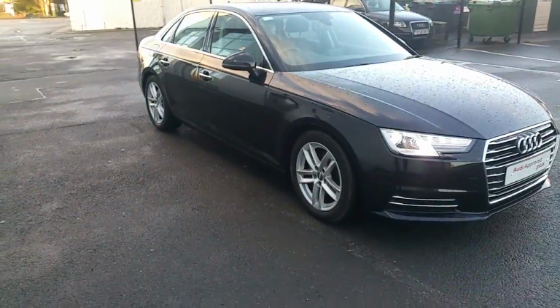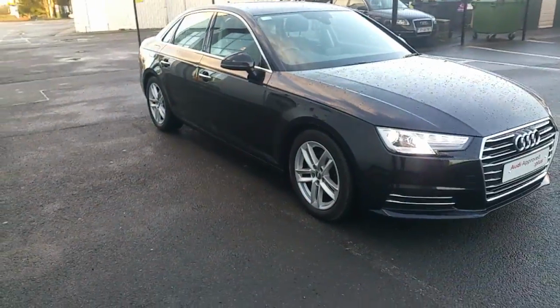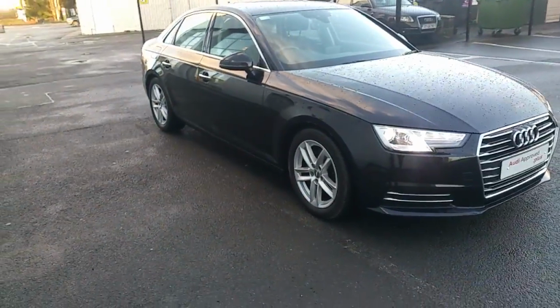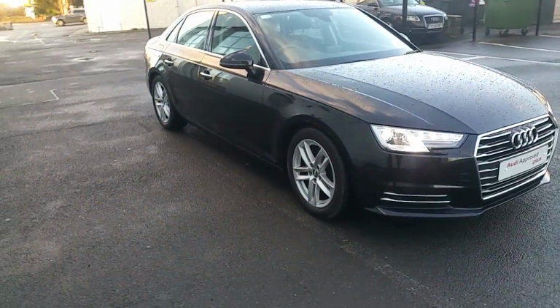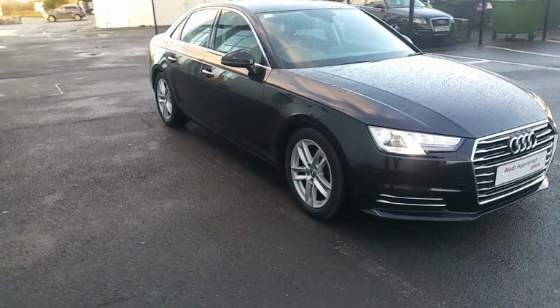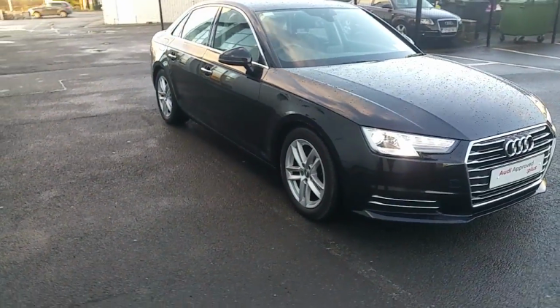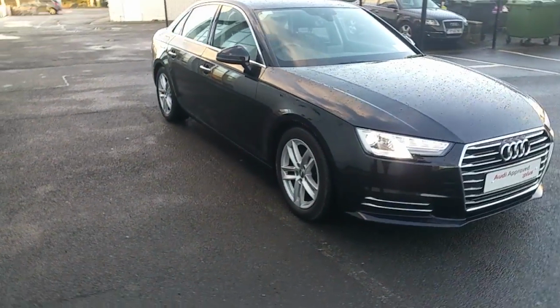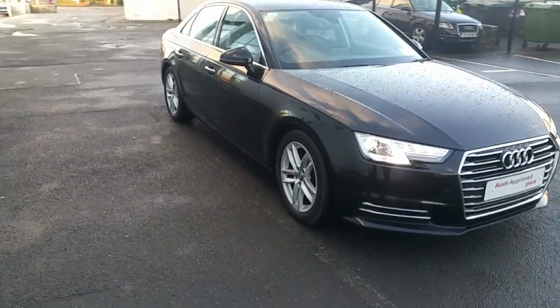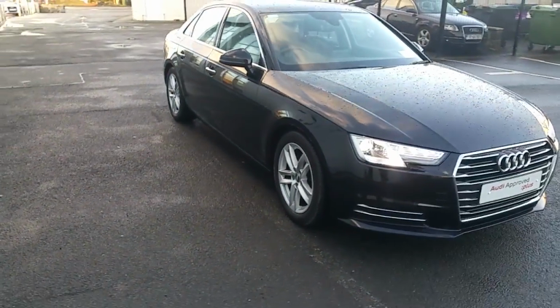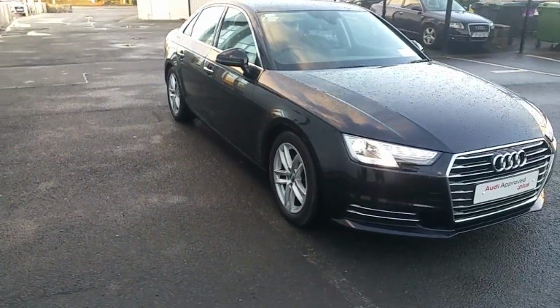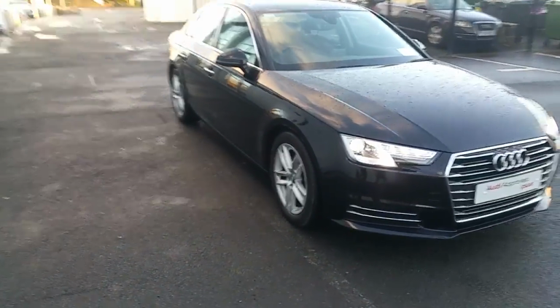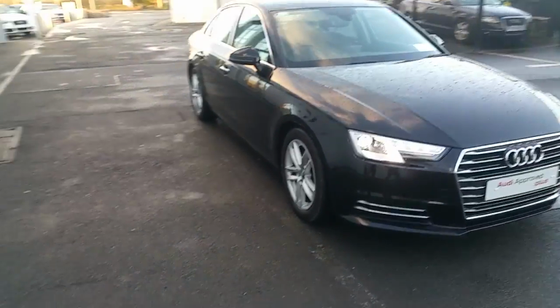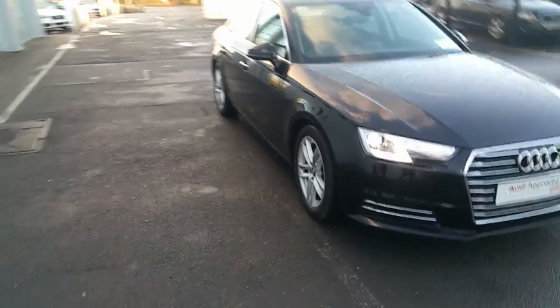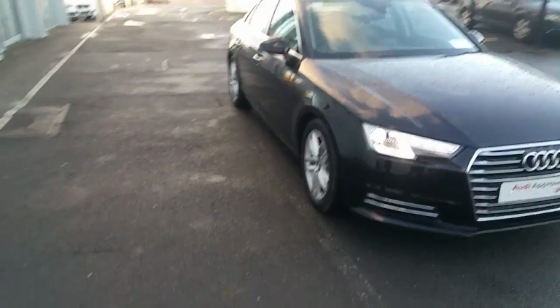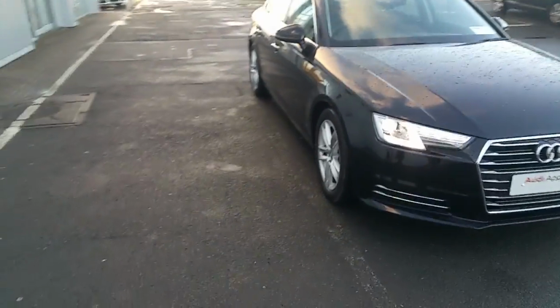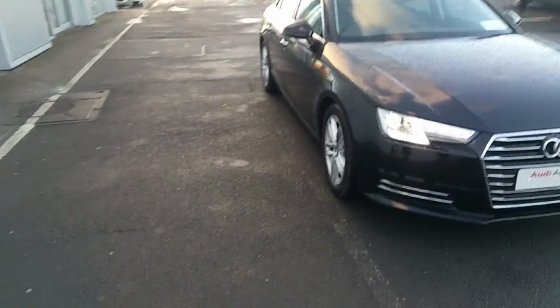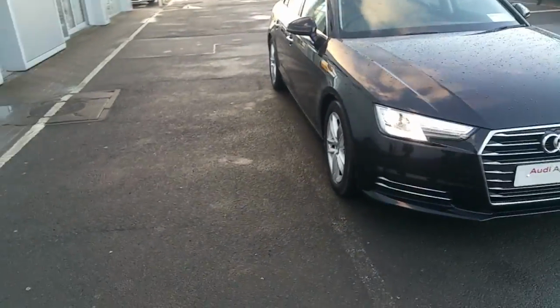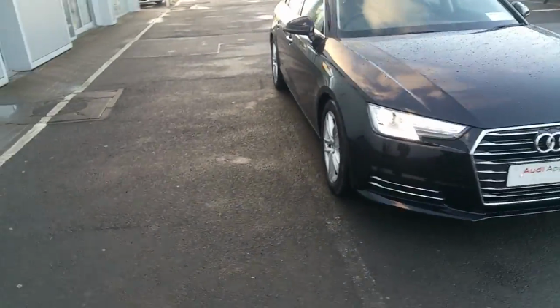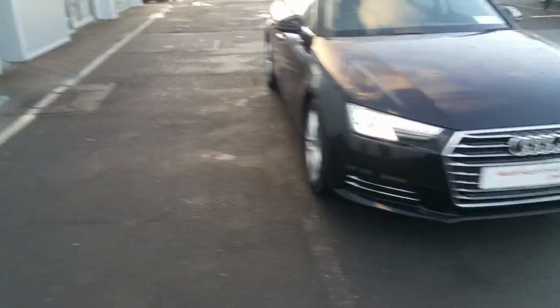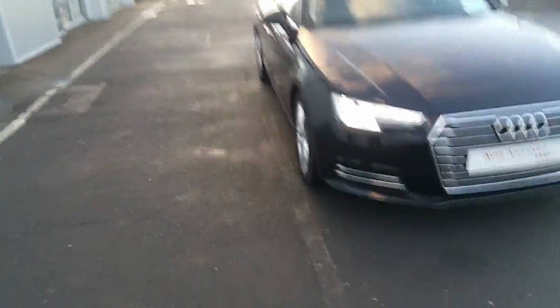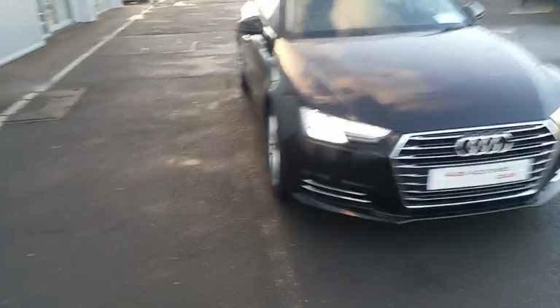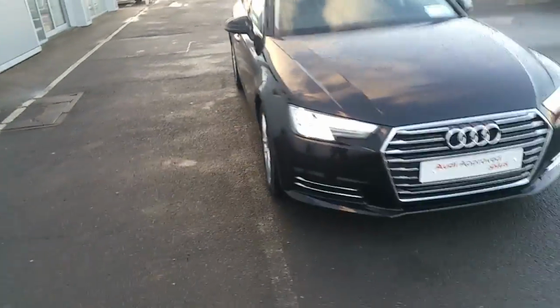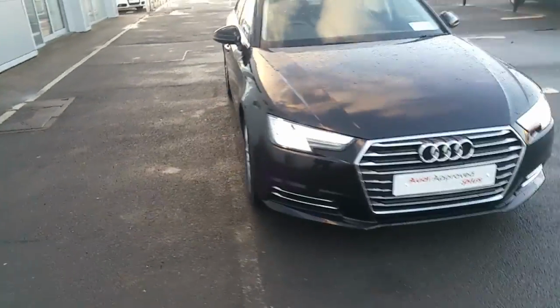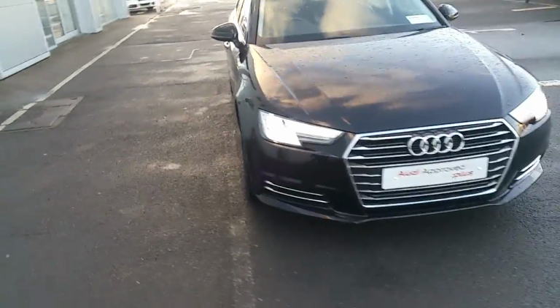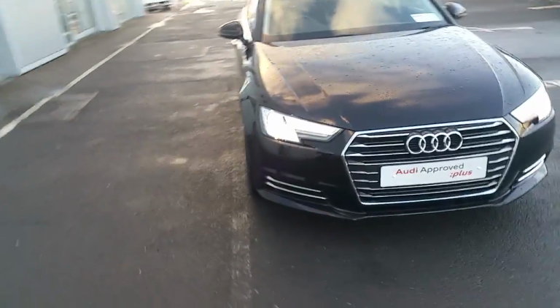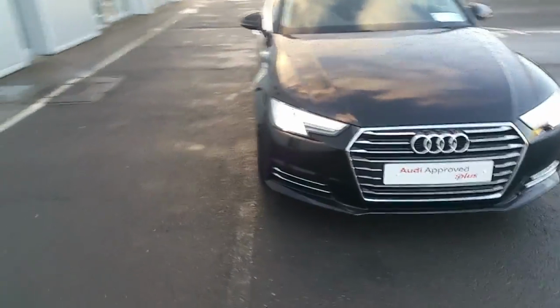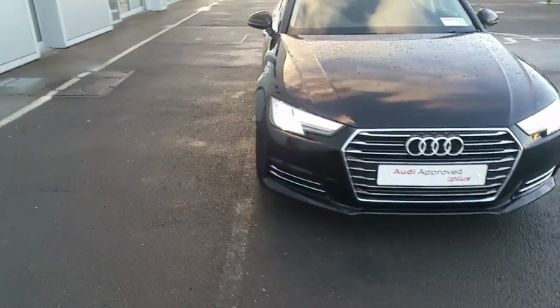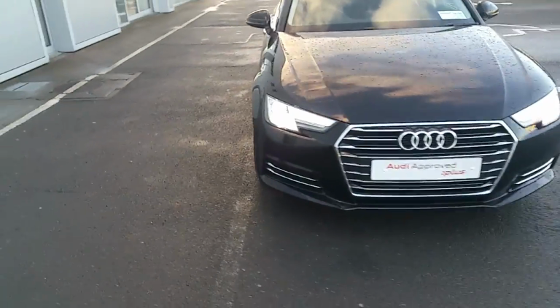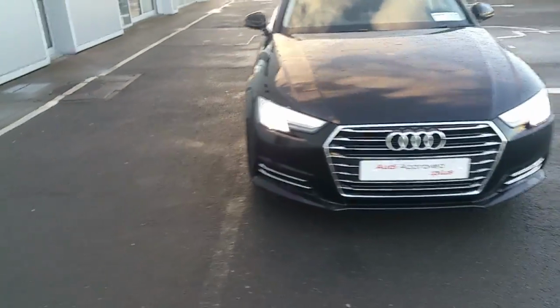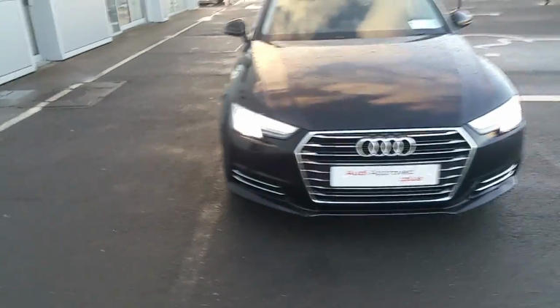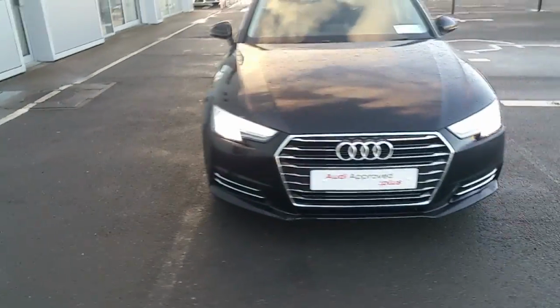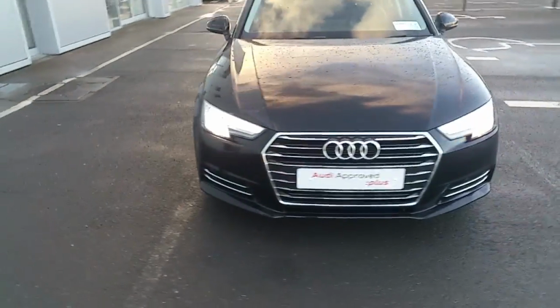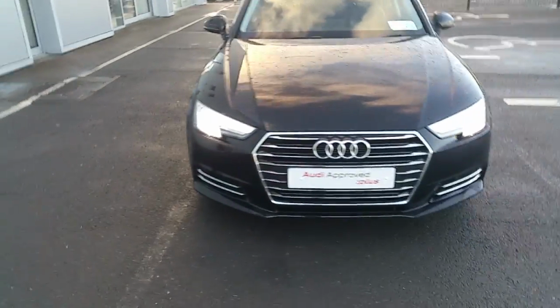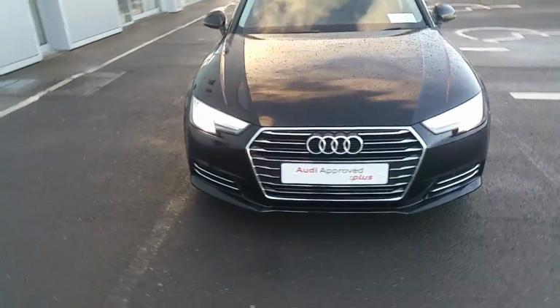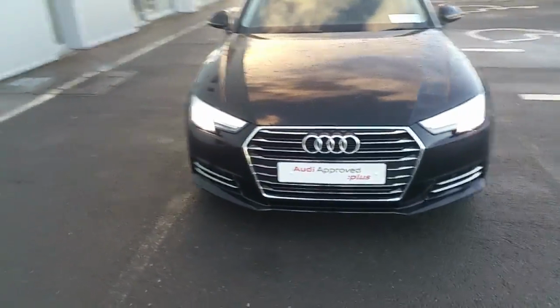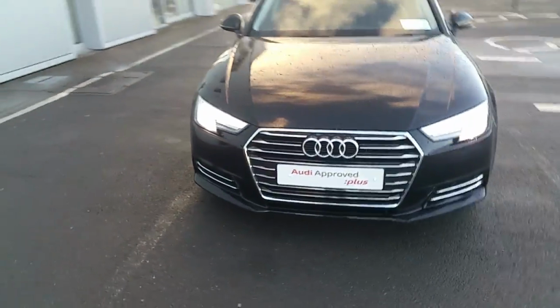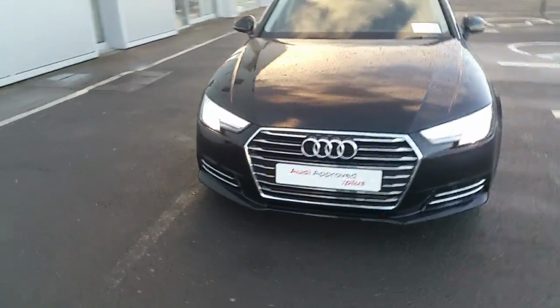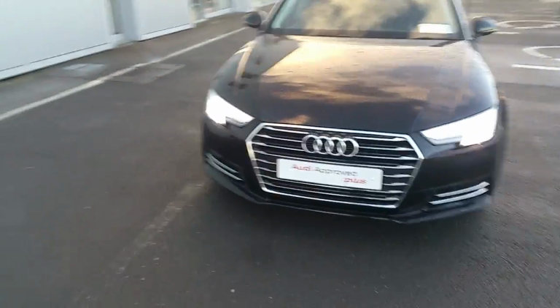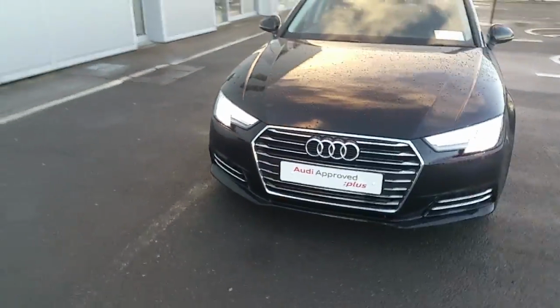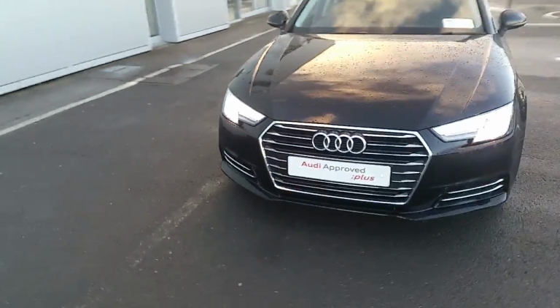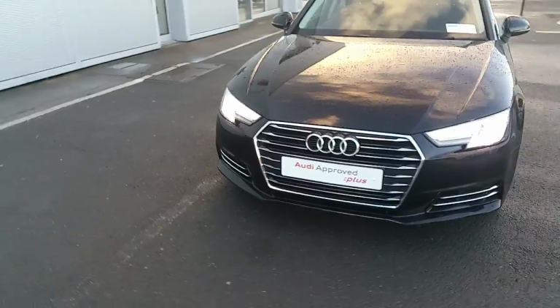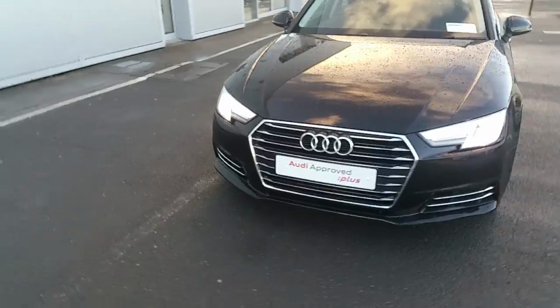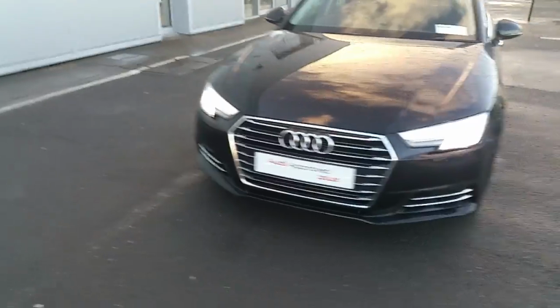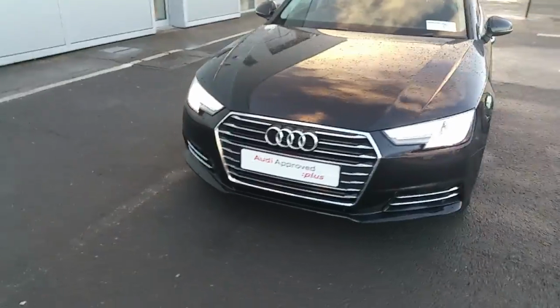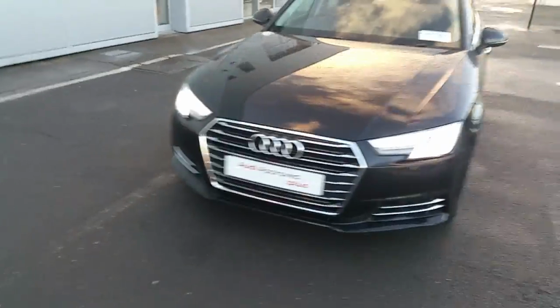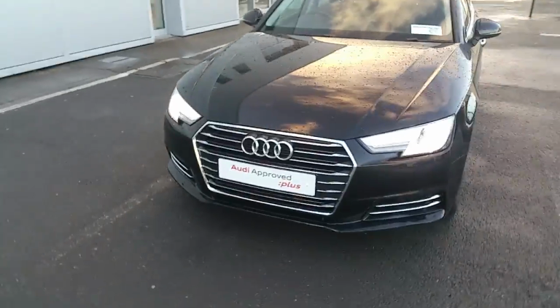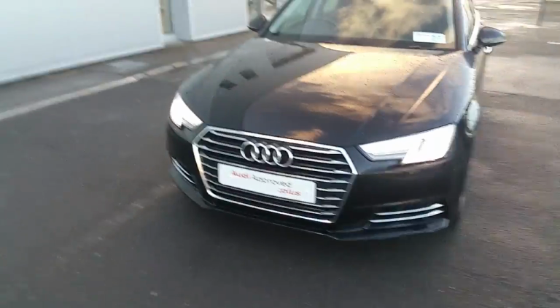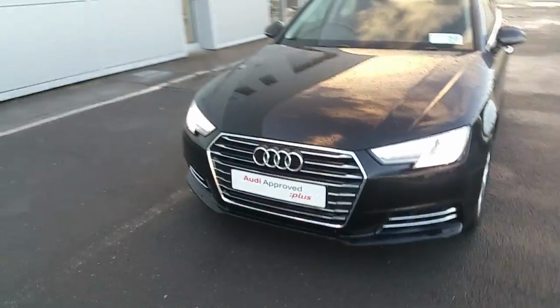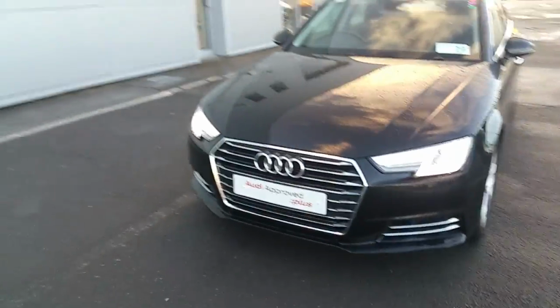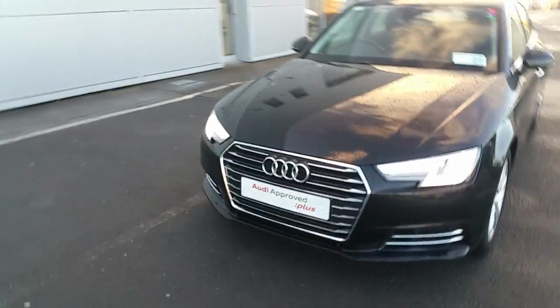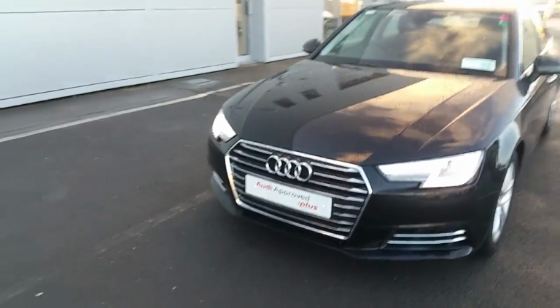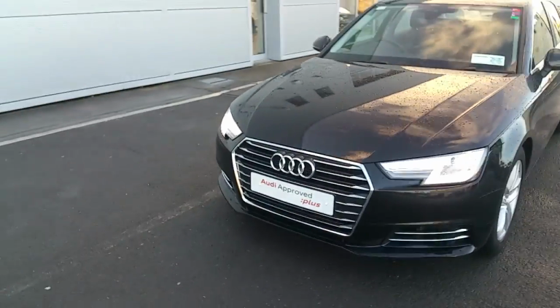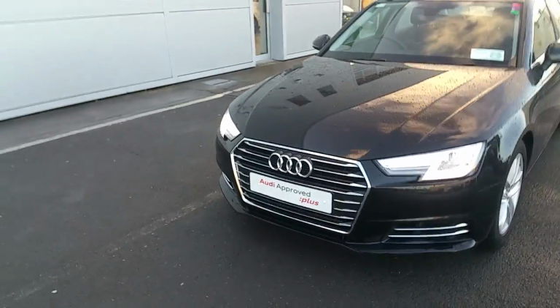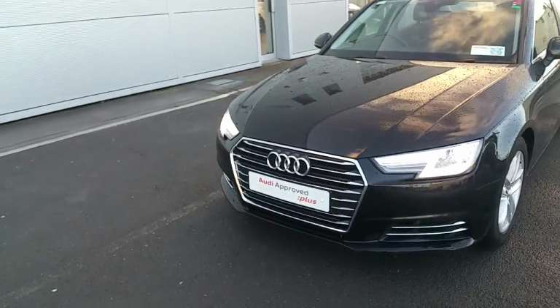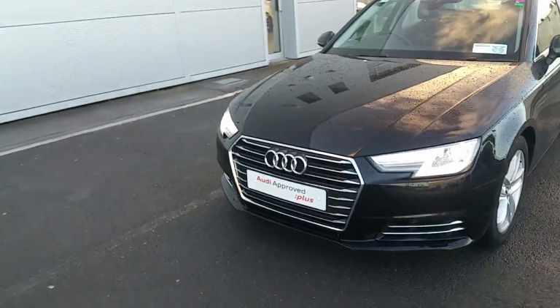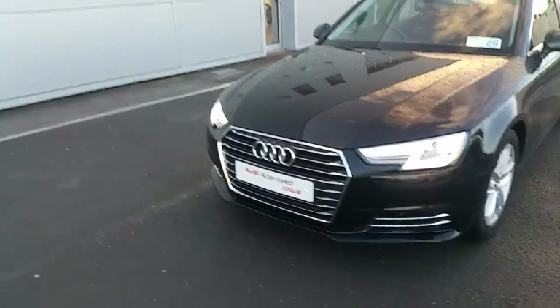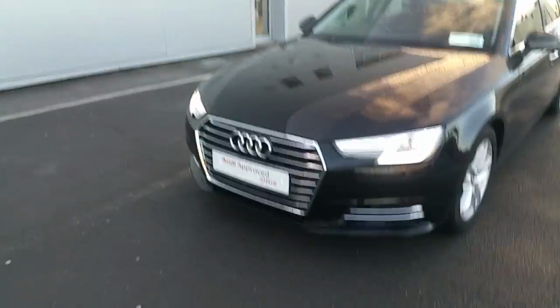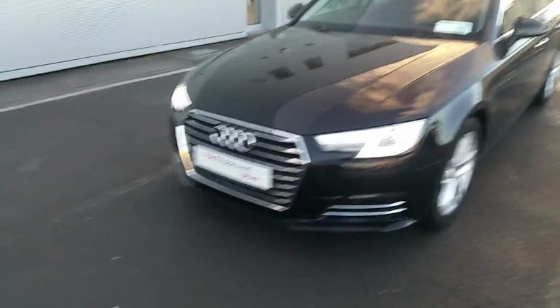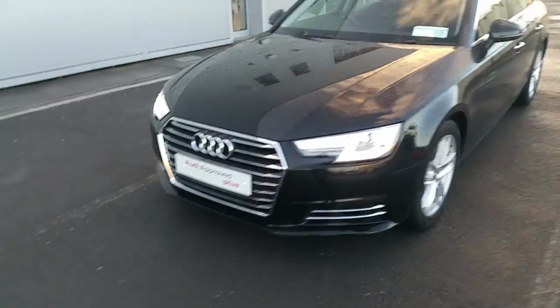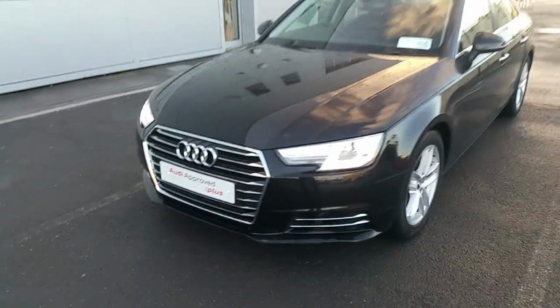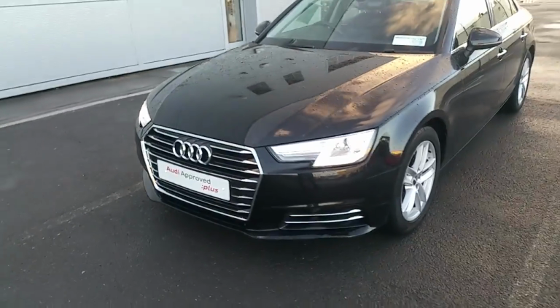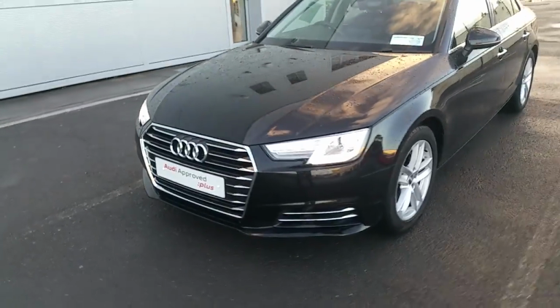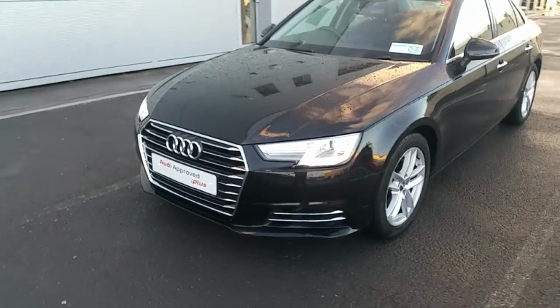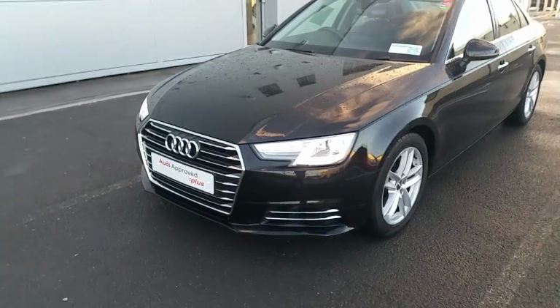Hello, Audi NMX Sales. This is a short video presentation on our 162 Audi A4, 2.0L TDI 150 SE S-Tronic.